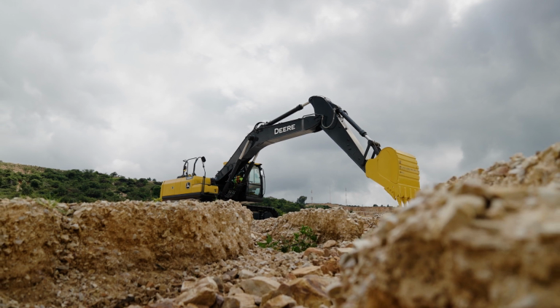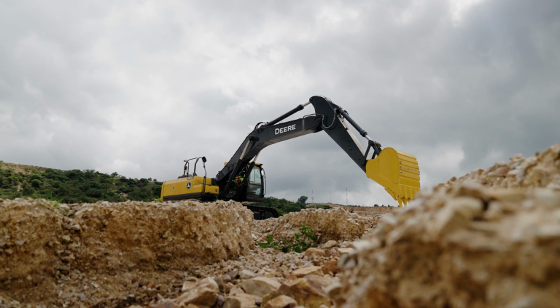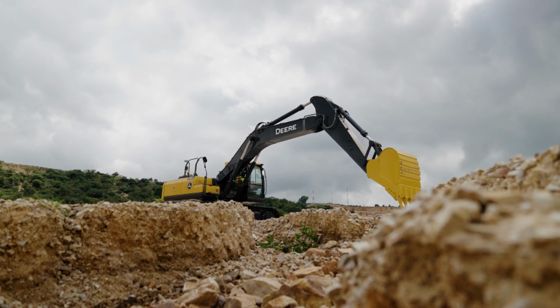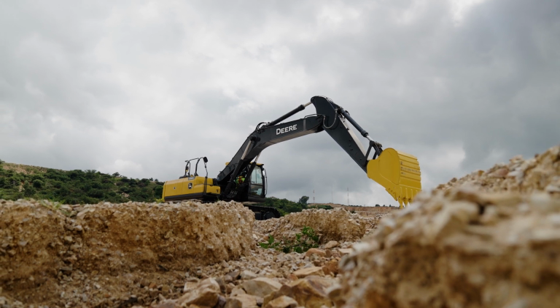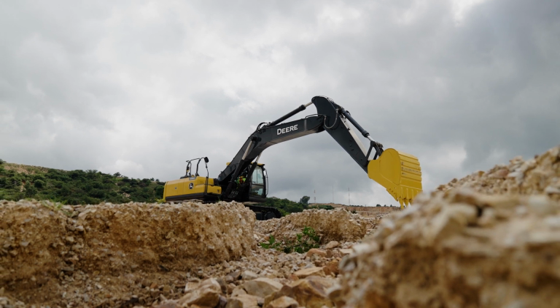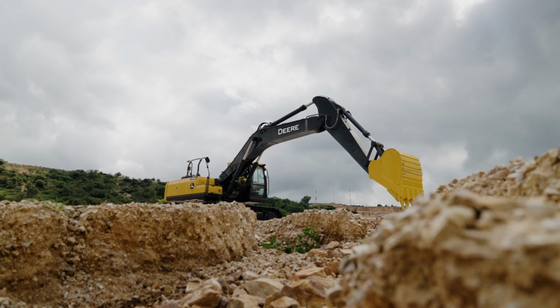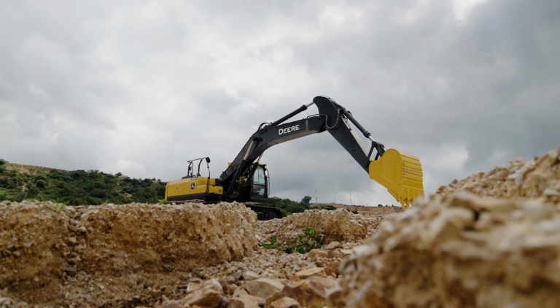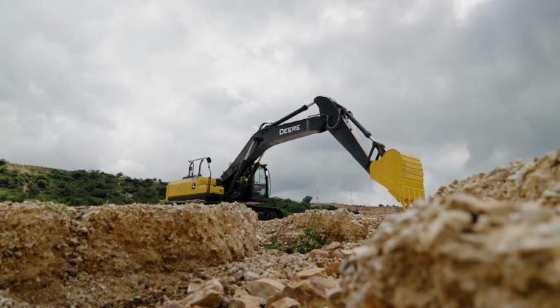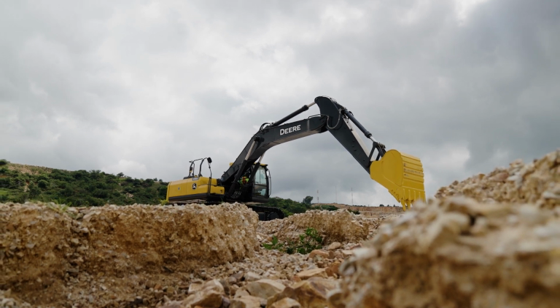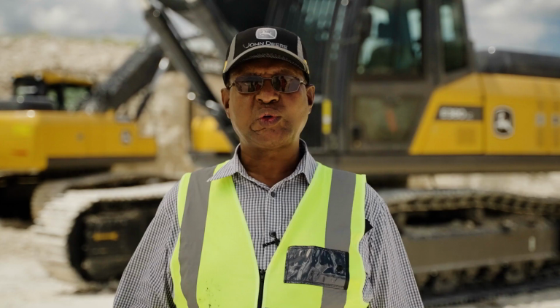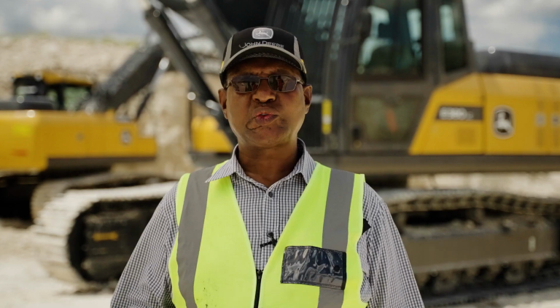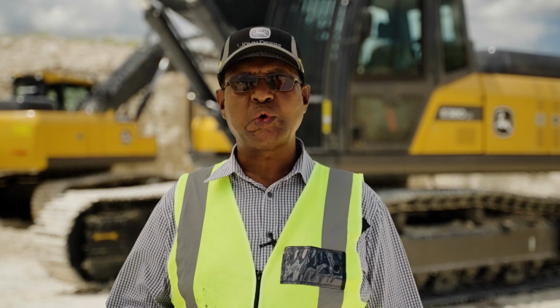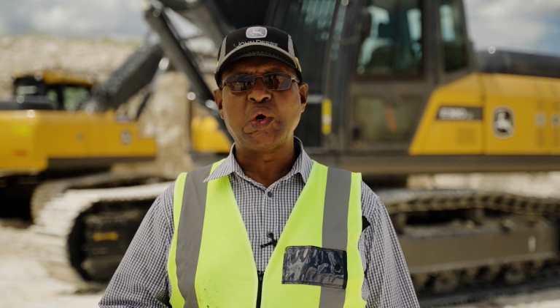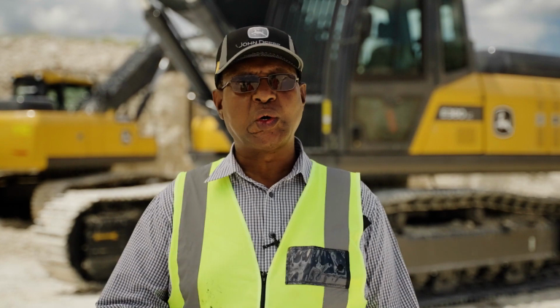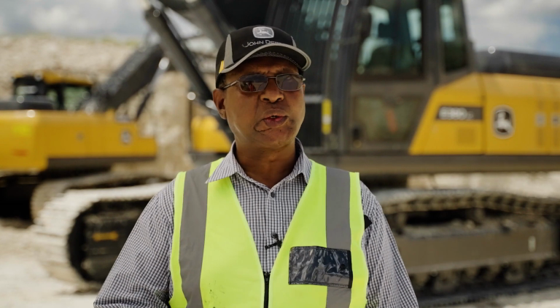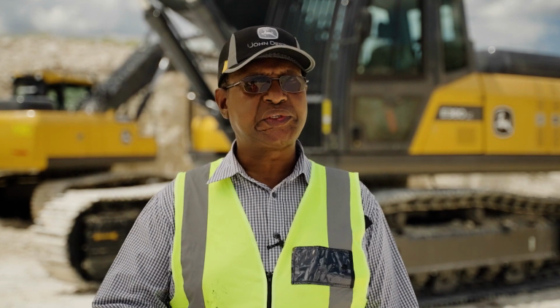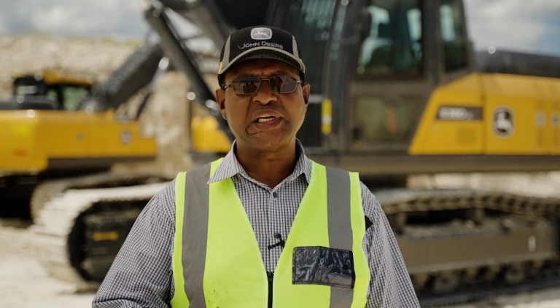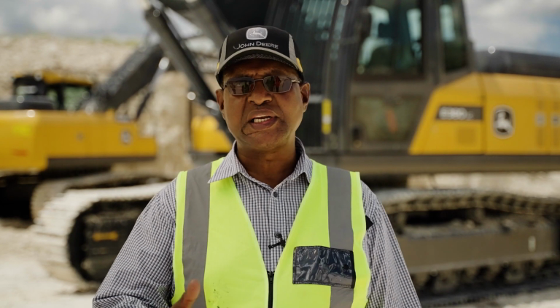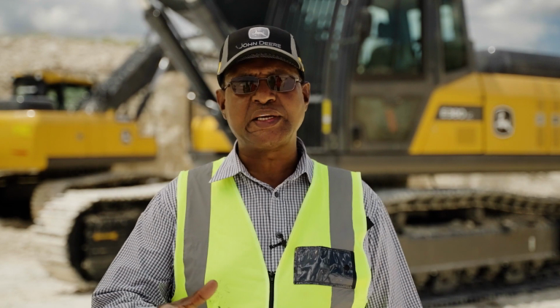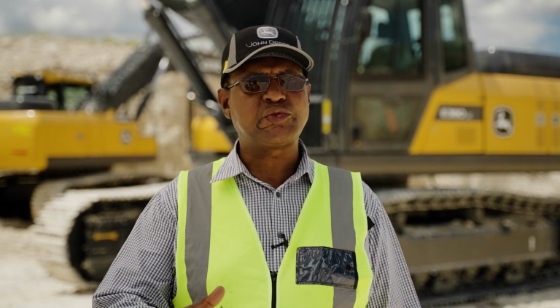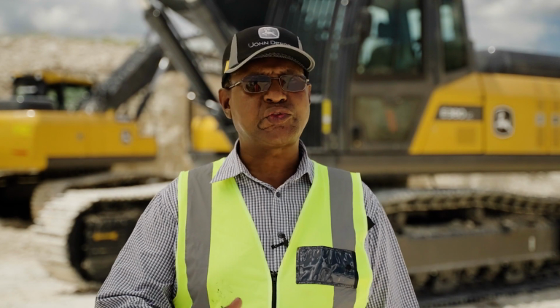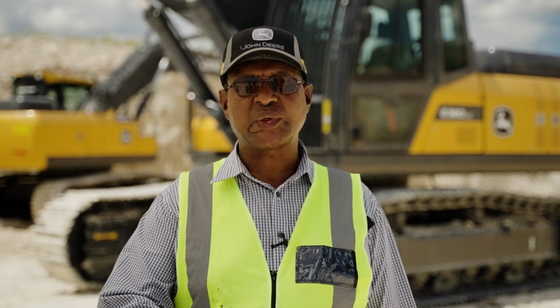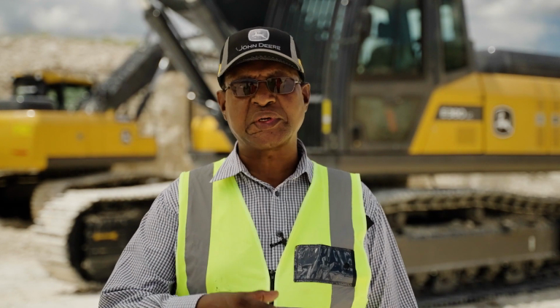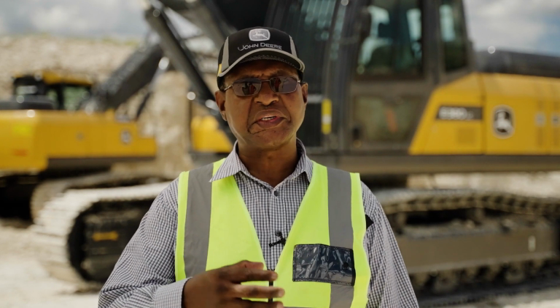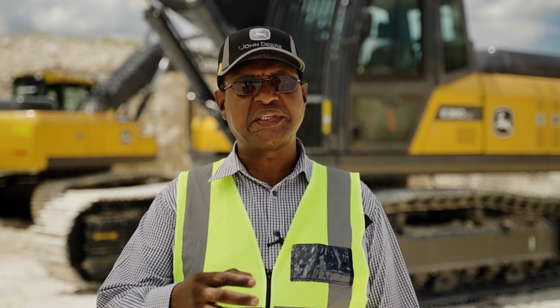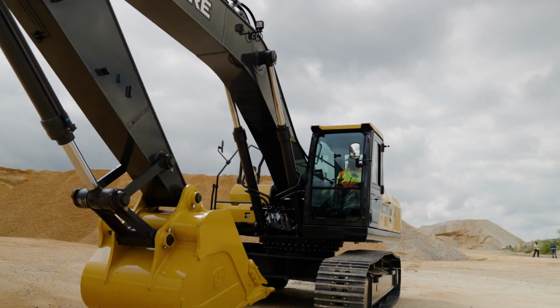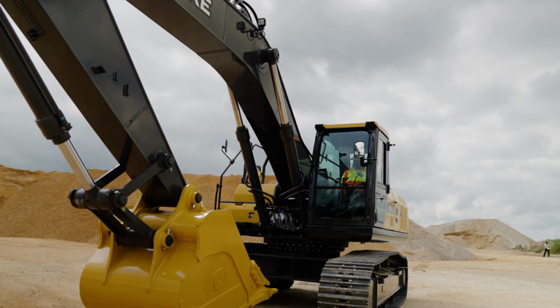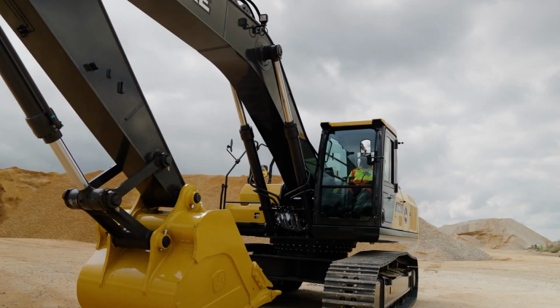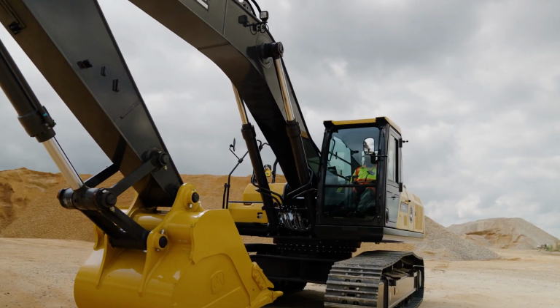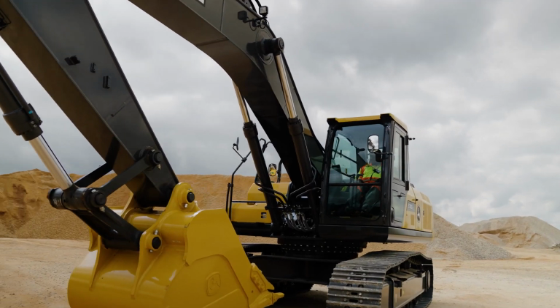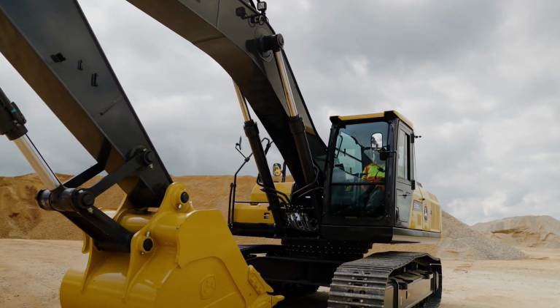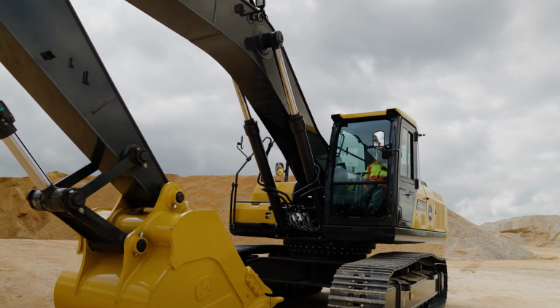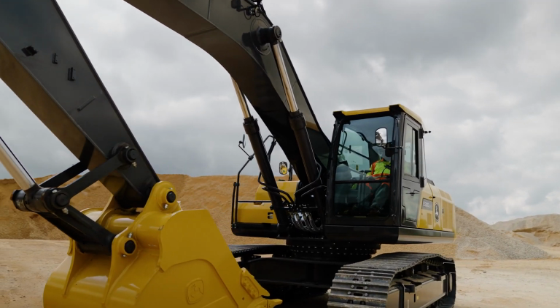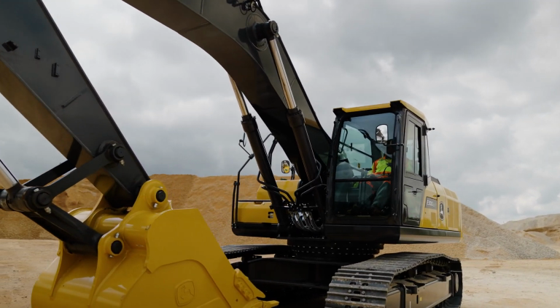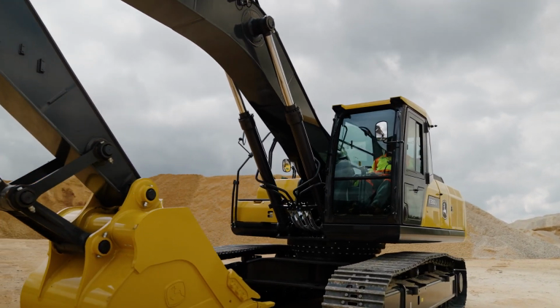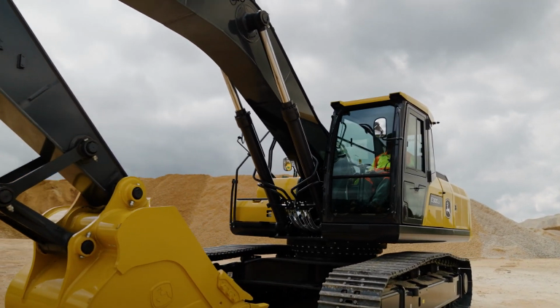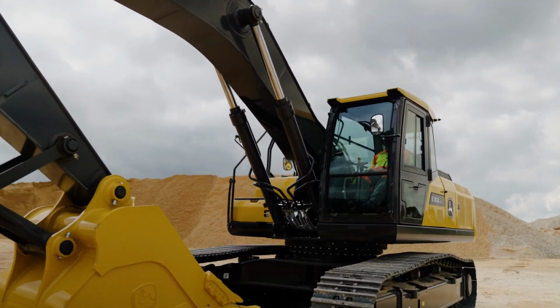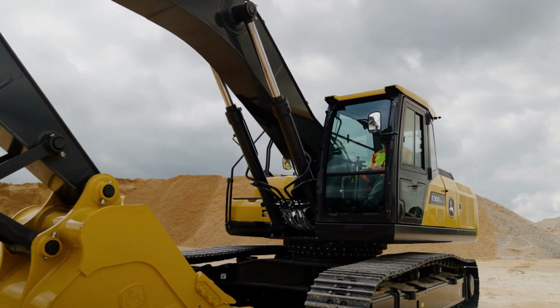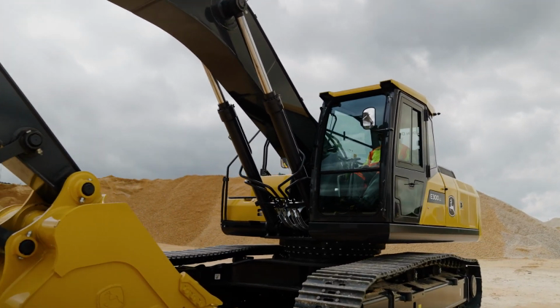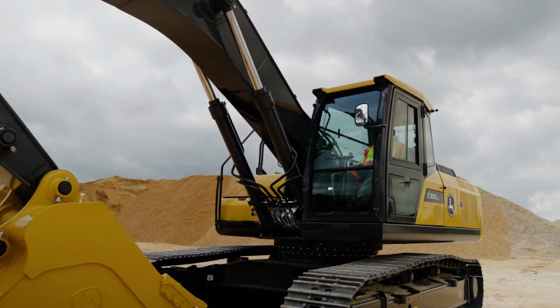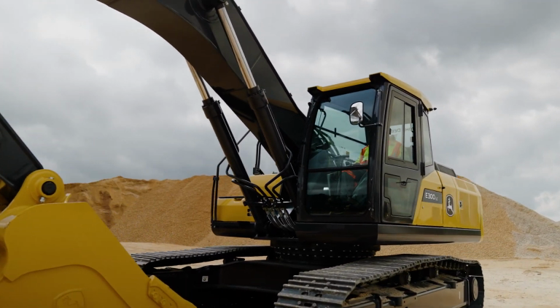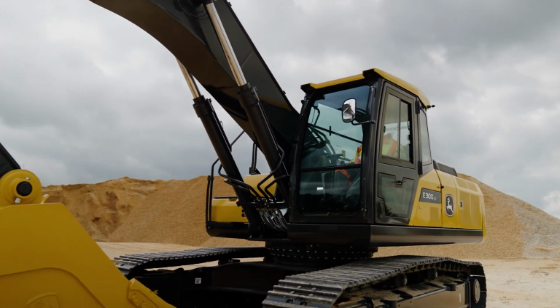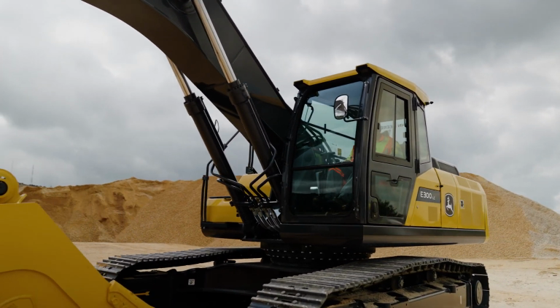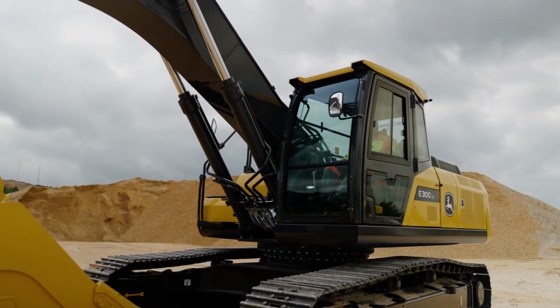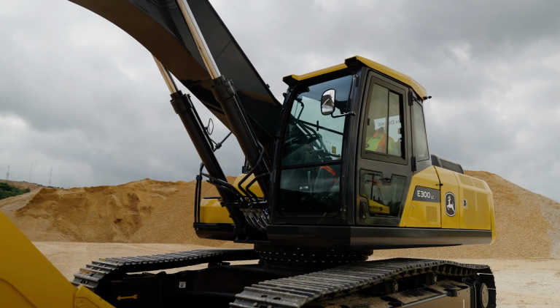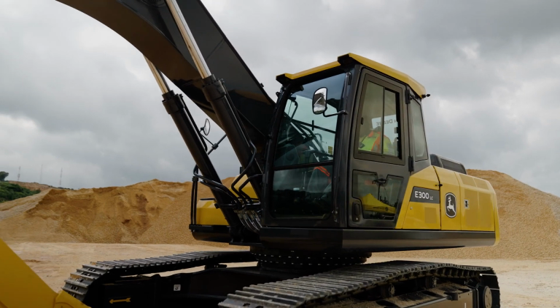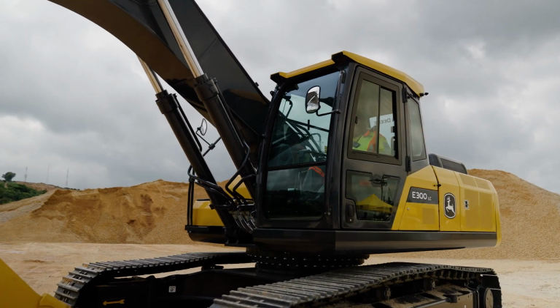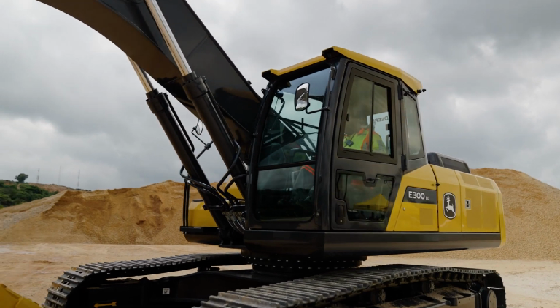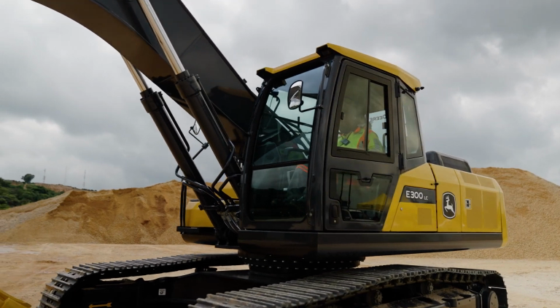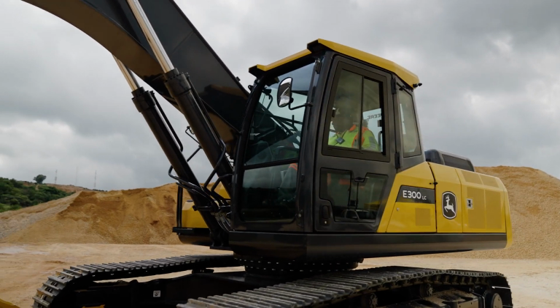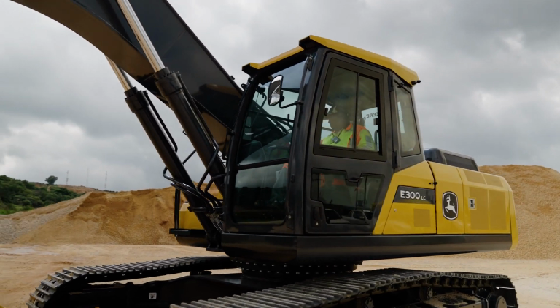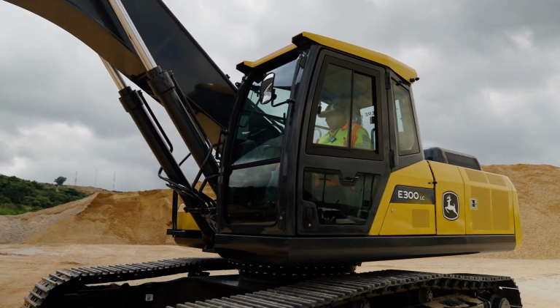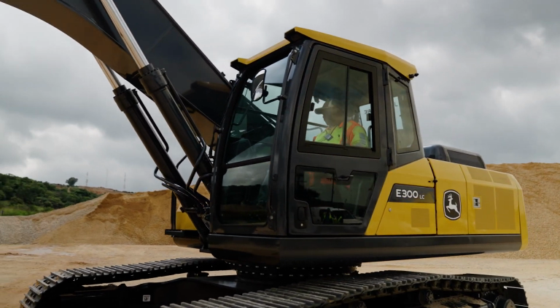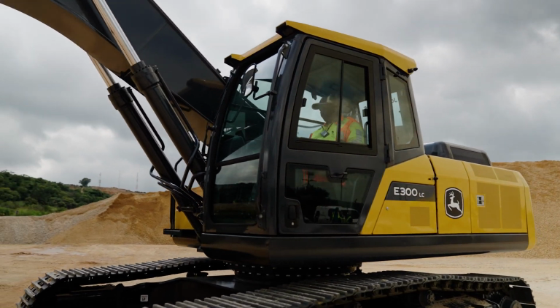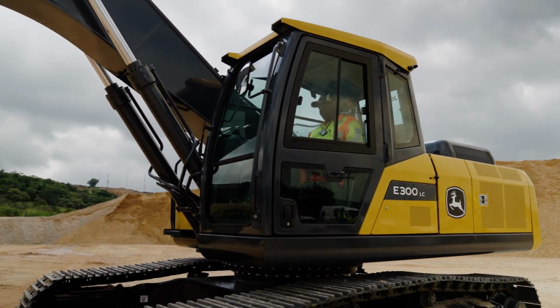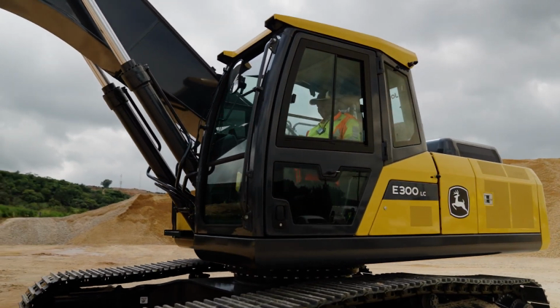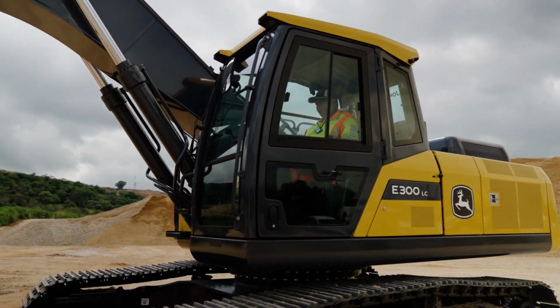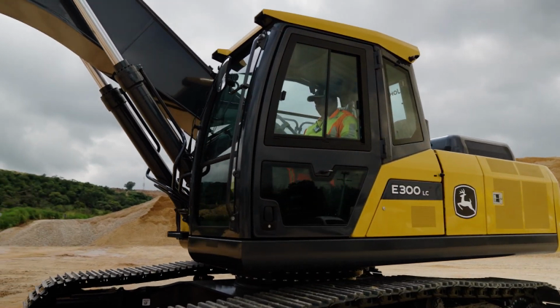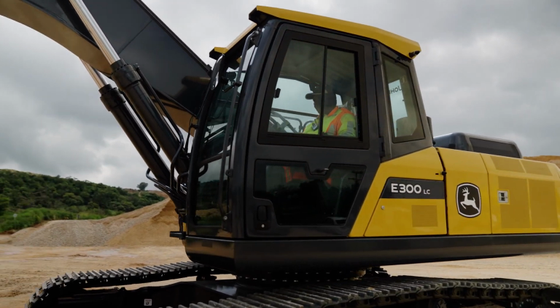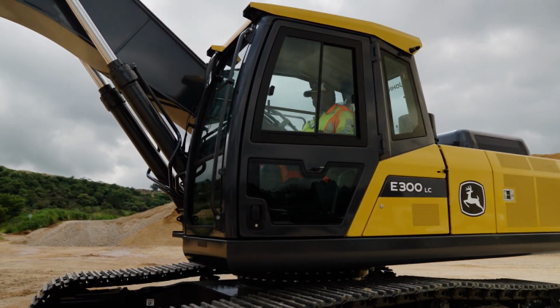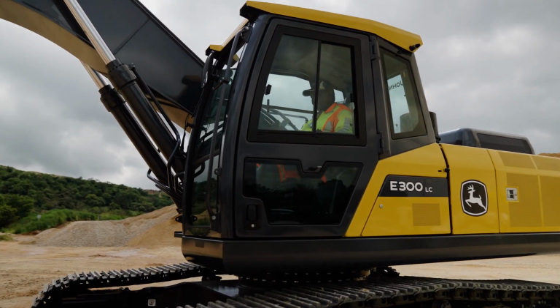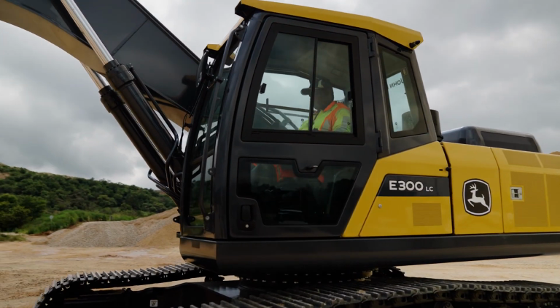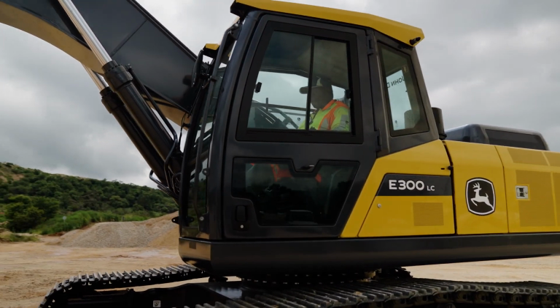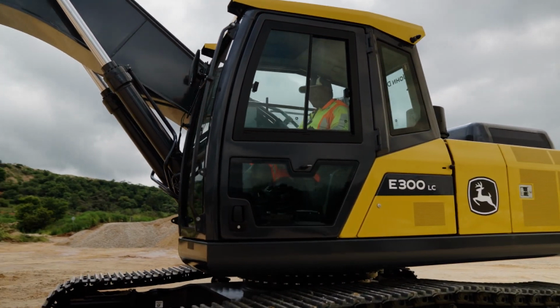Then you are able to load, lift, or dig whatever the operator would be wanting to move at that time.